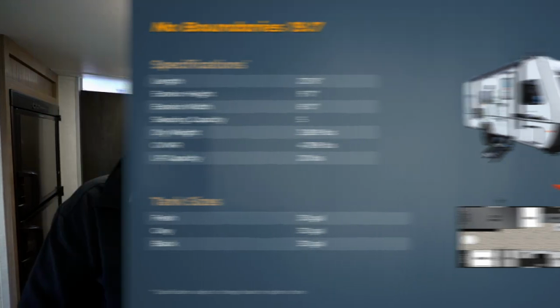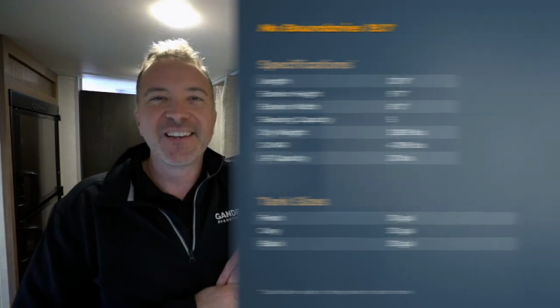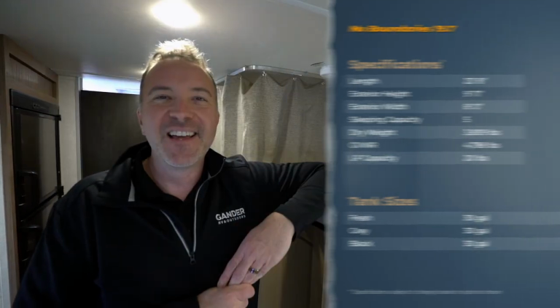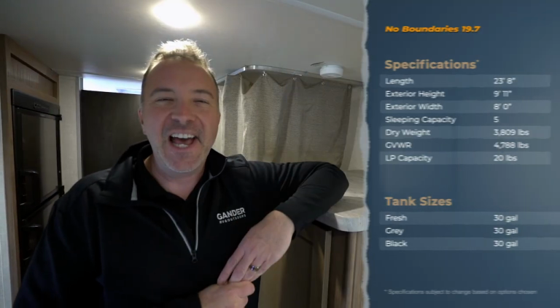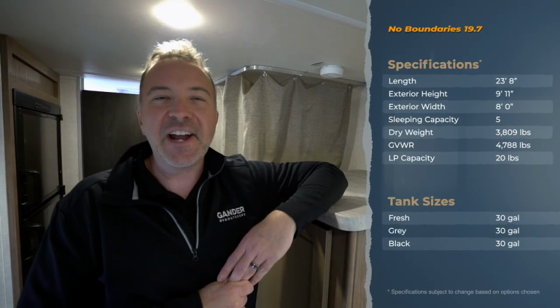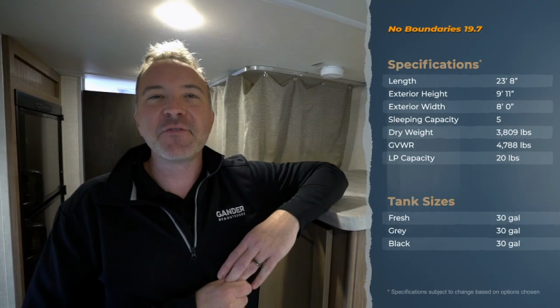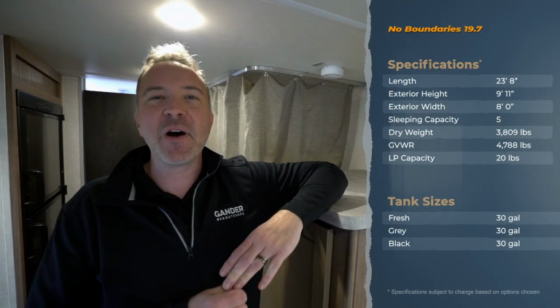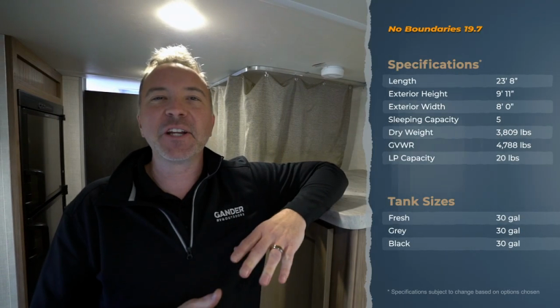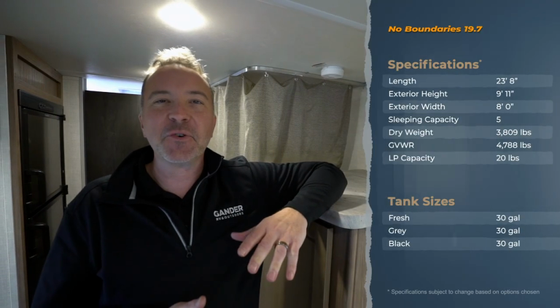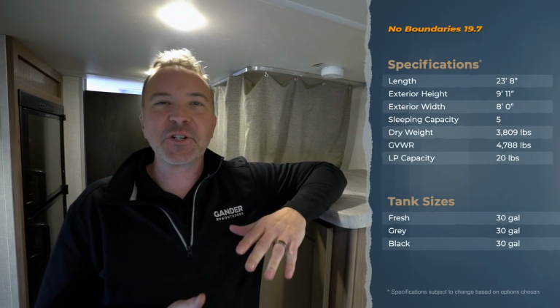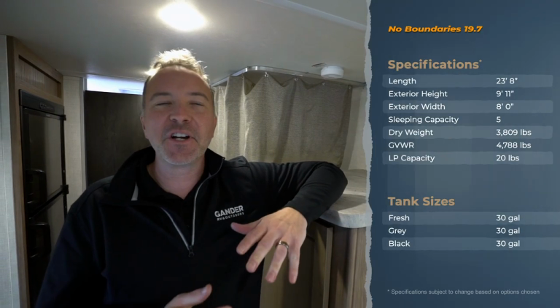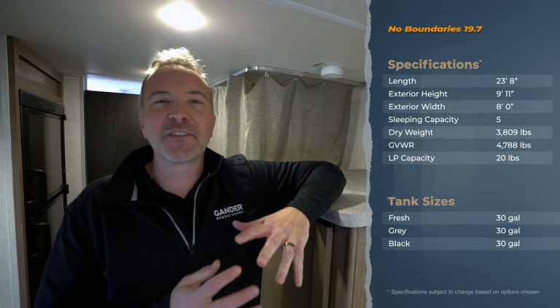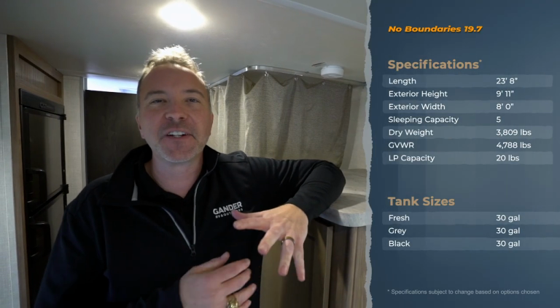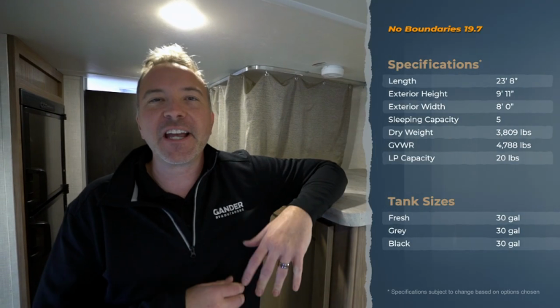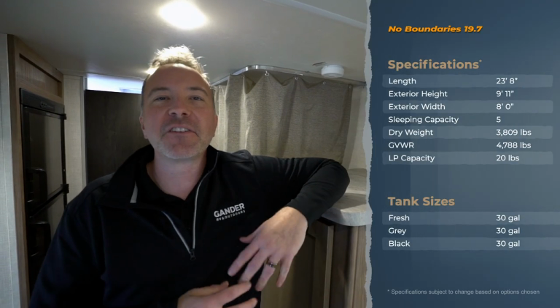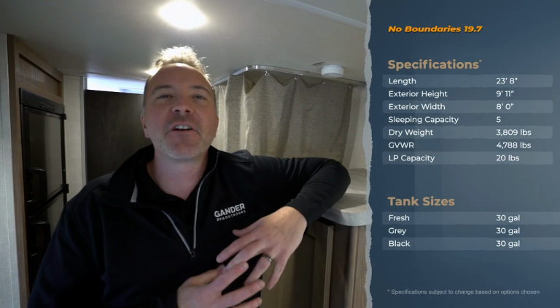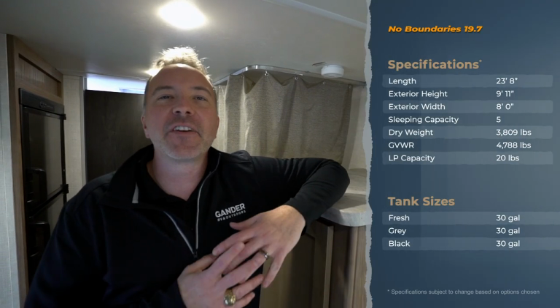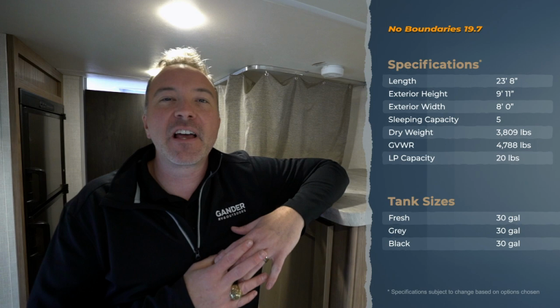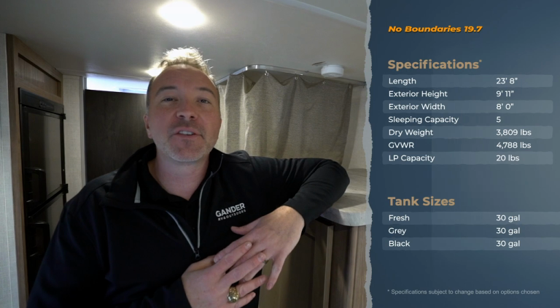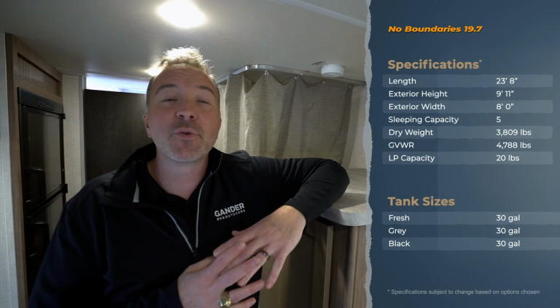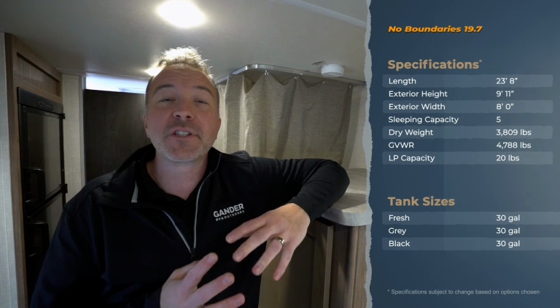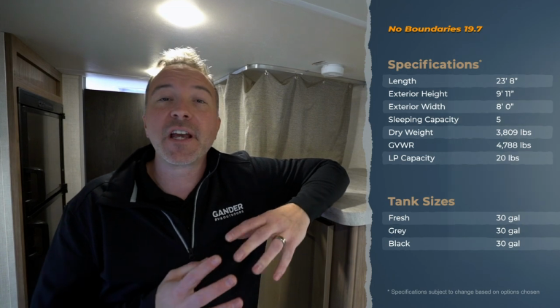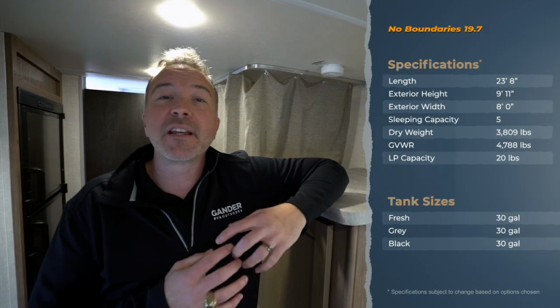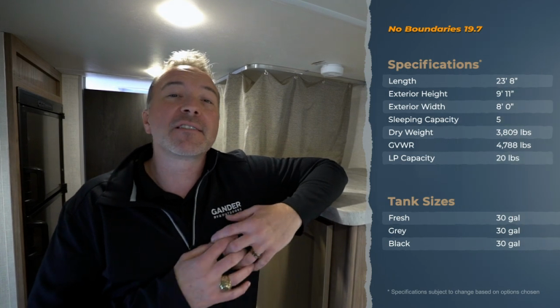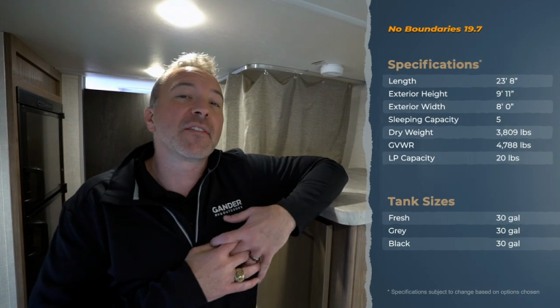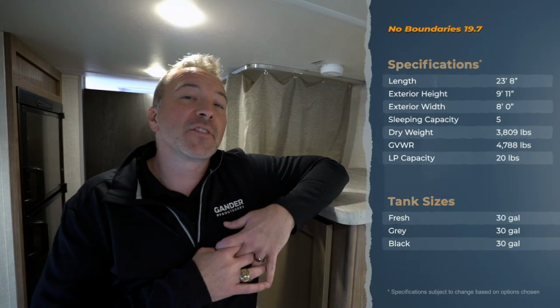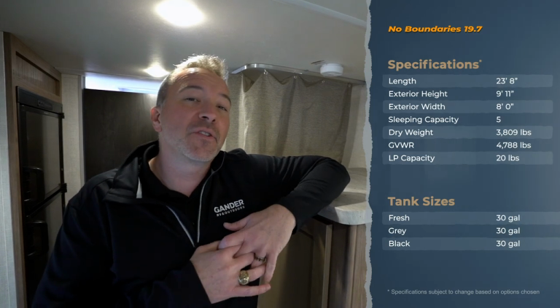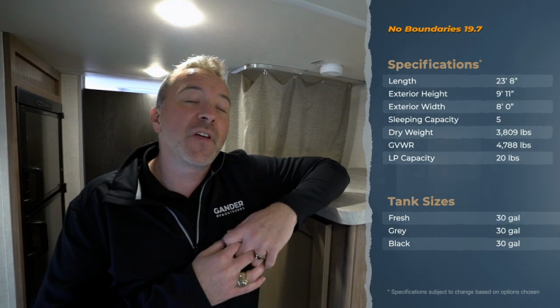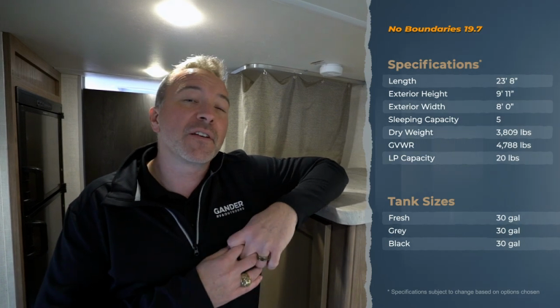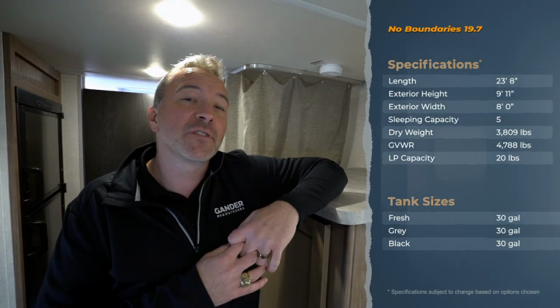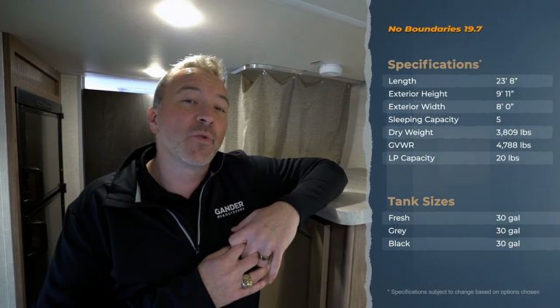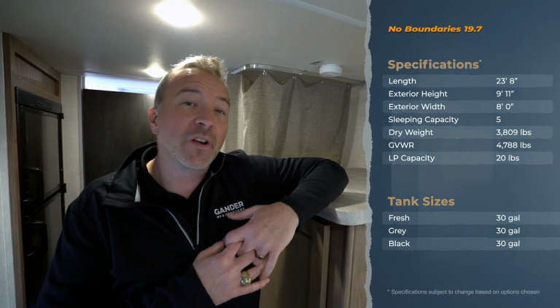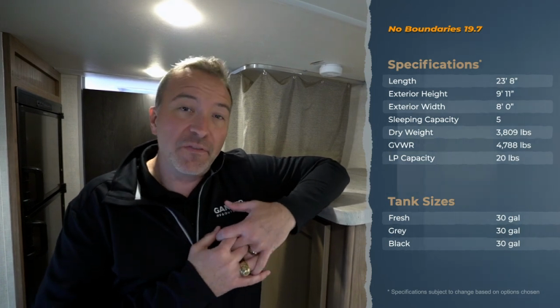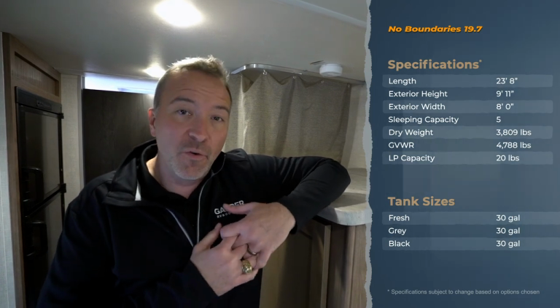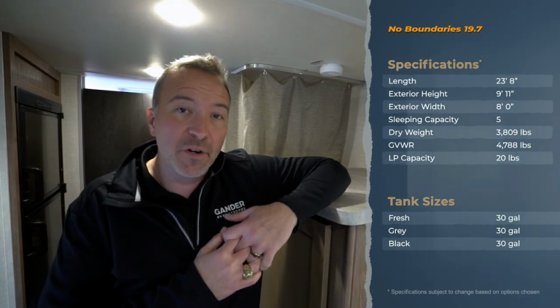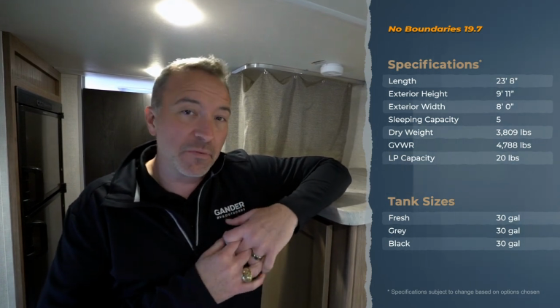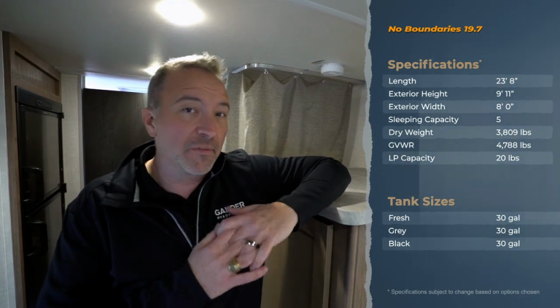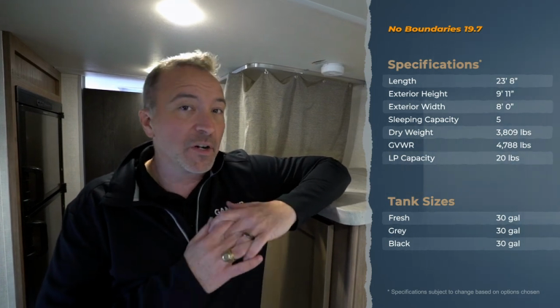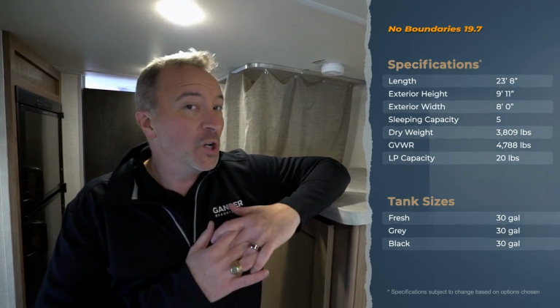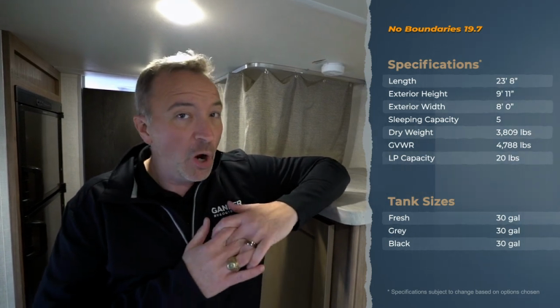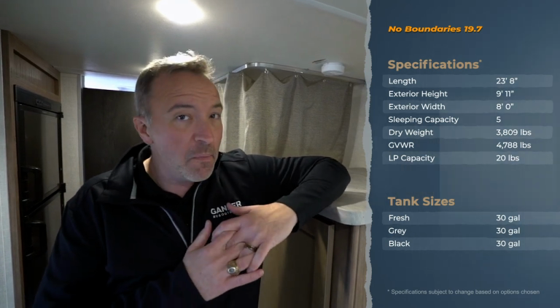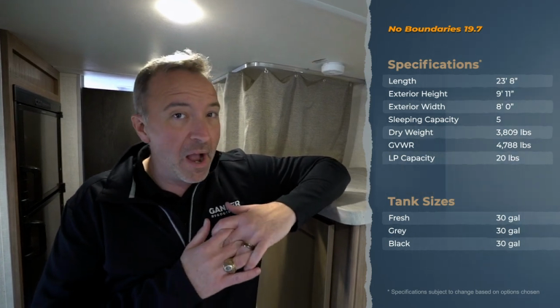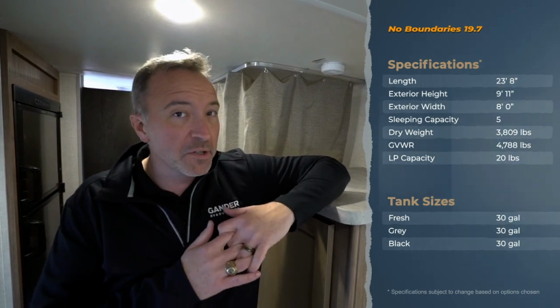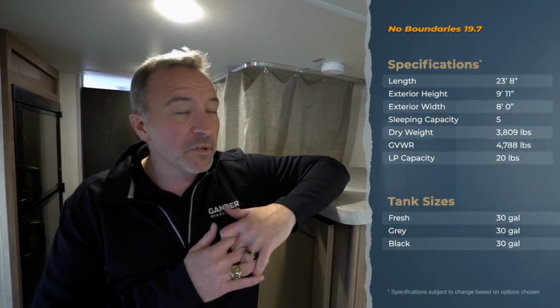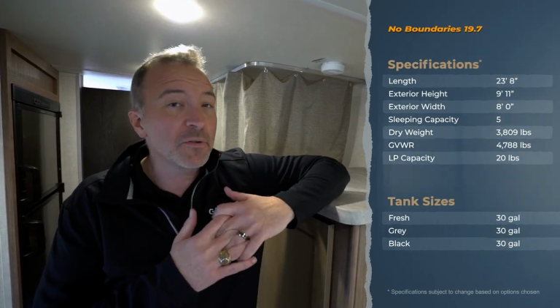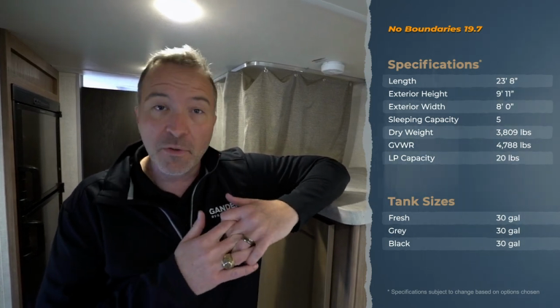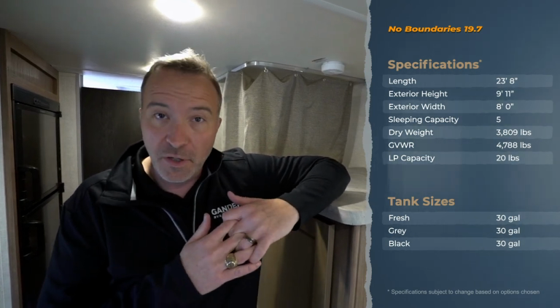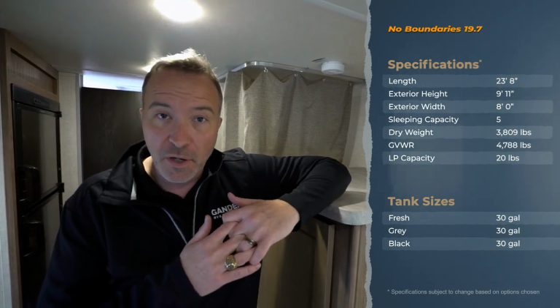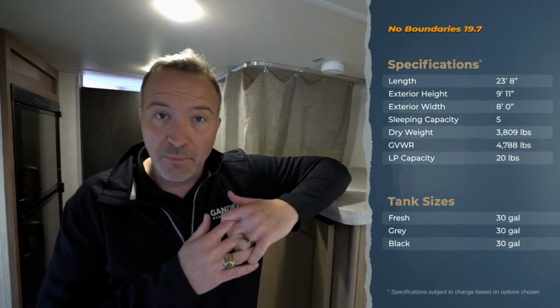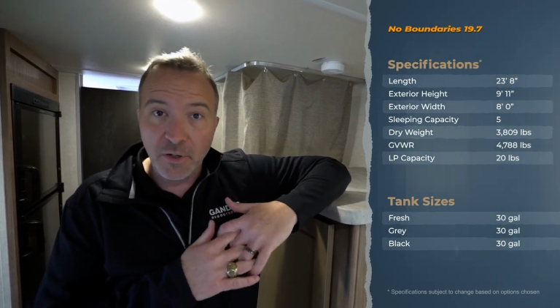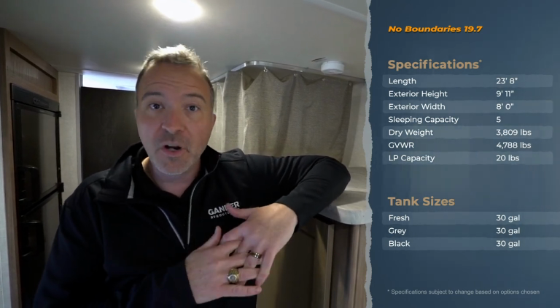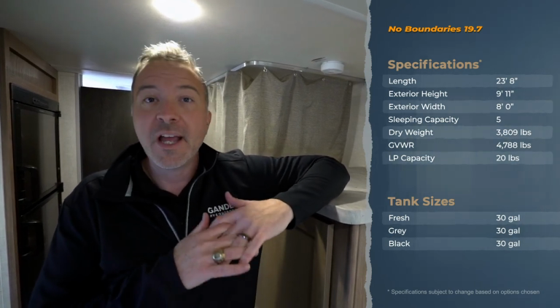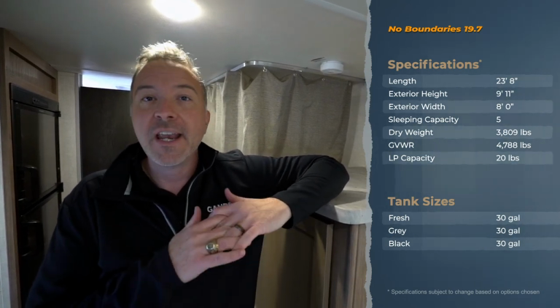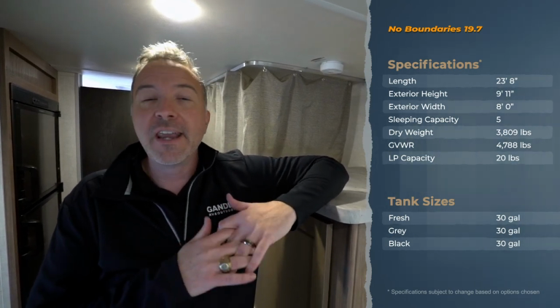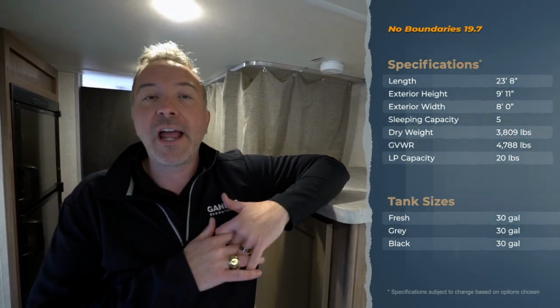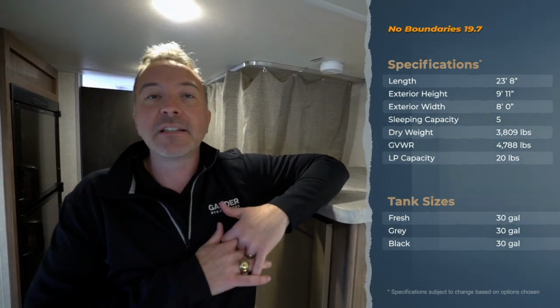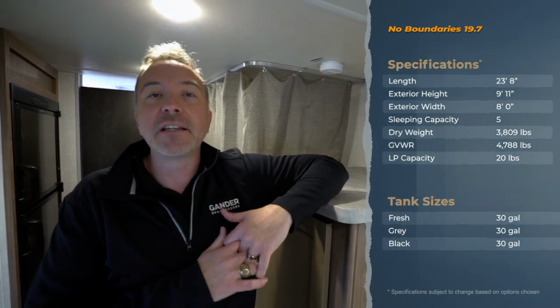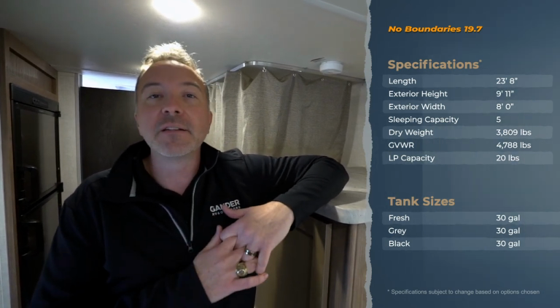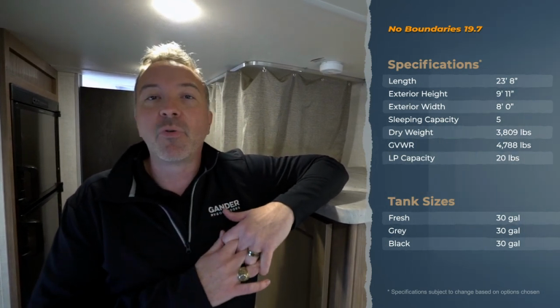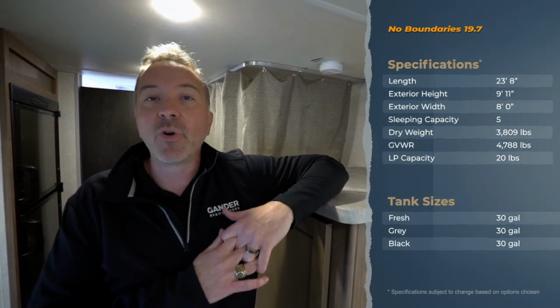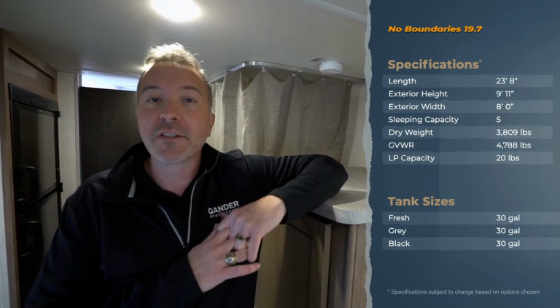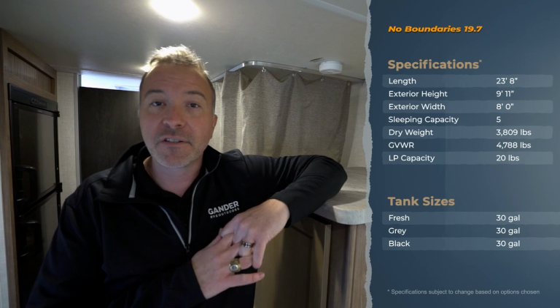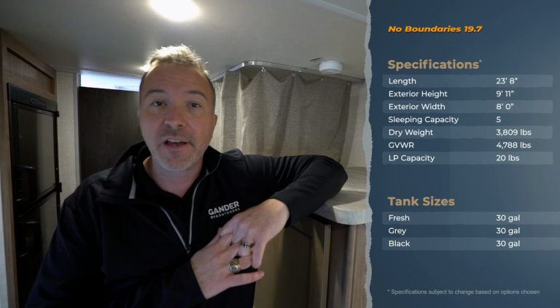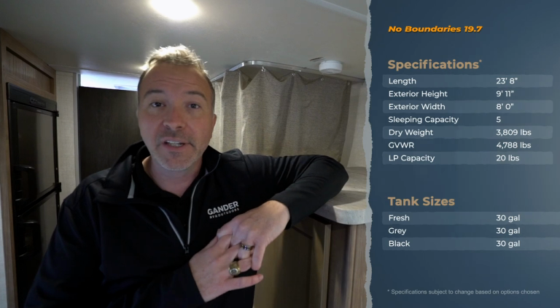Hey everybody, Chris Young for Gander RV and Outdoors standing inside the 2020 Forest River No Boundaries, or the Nobo 19.7.